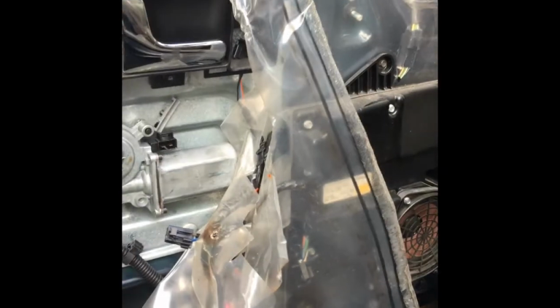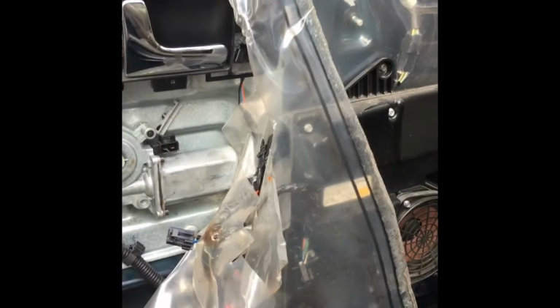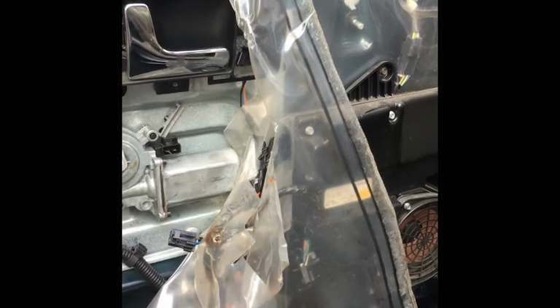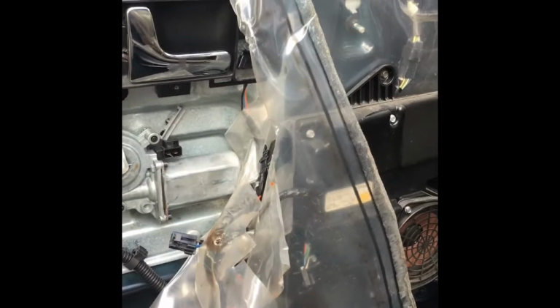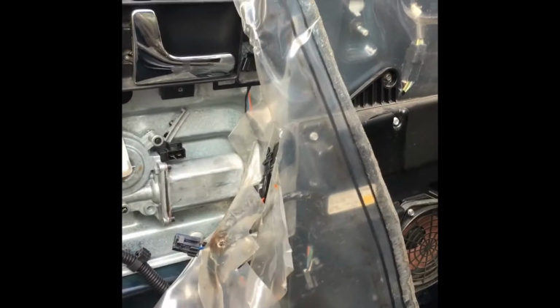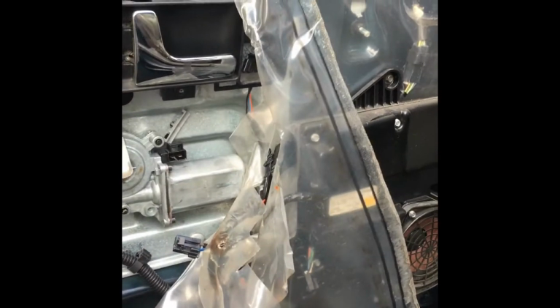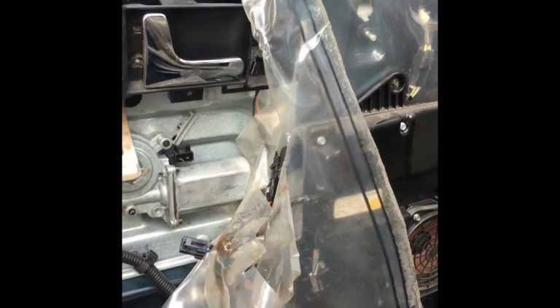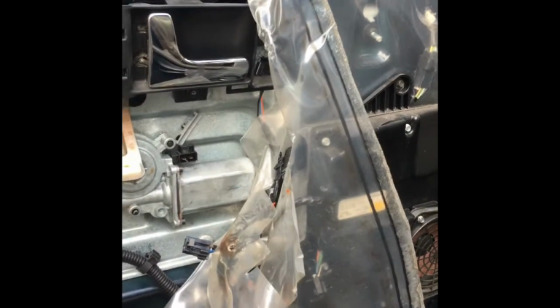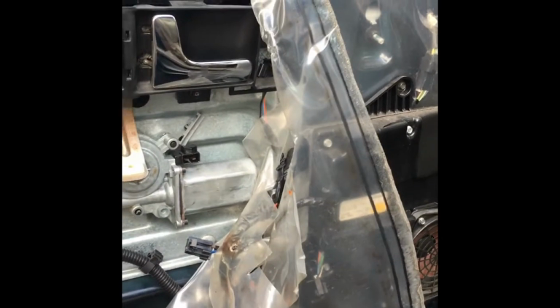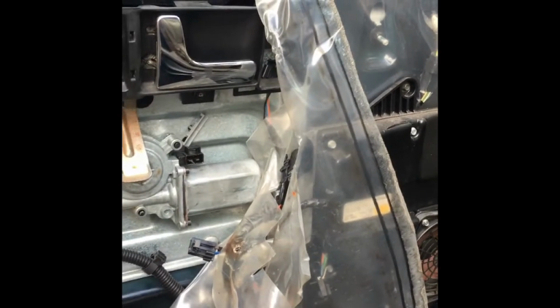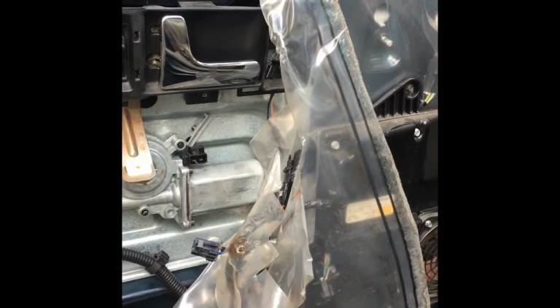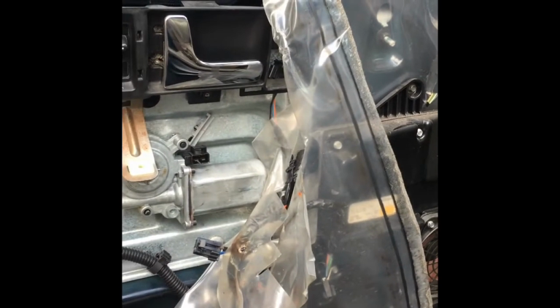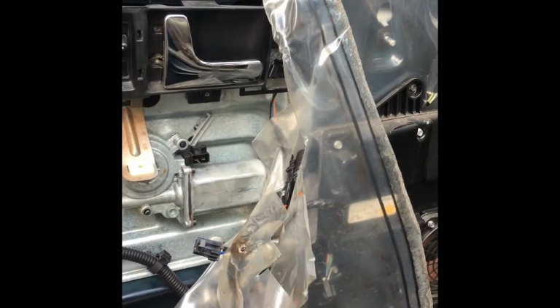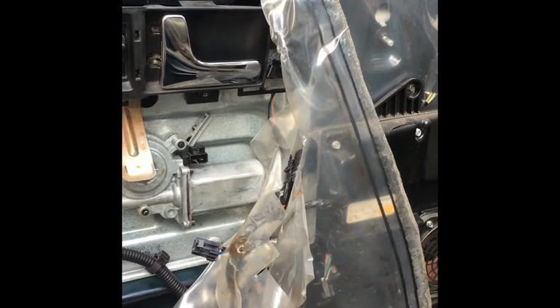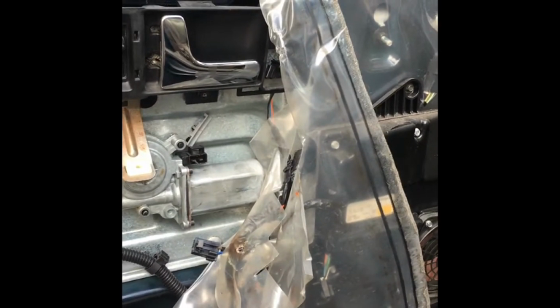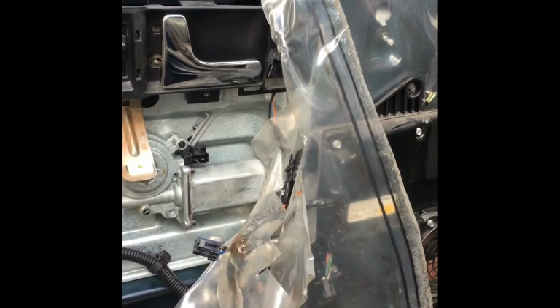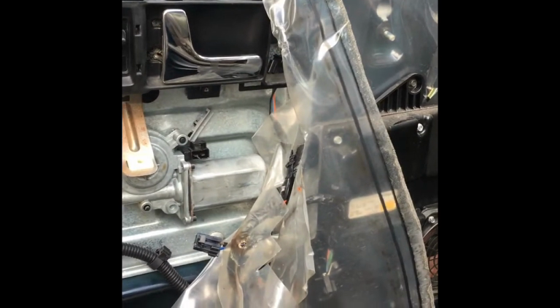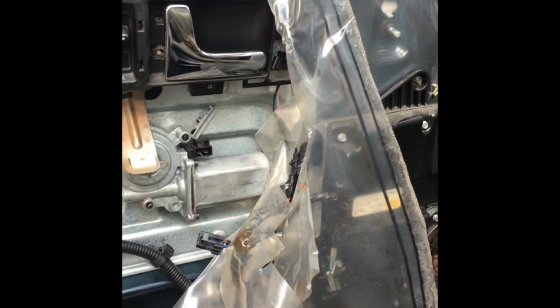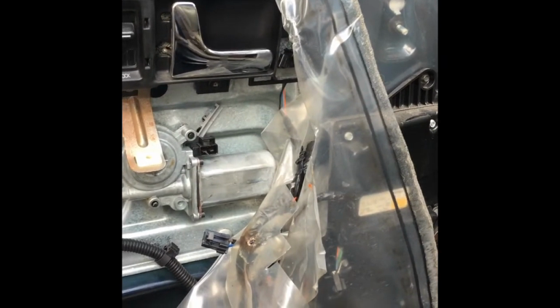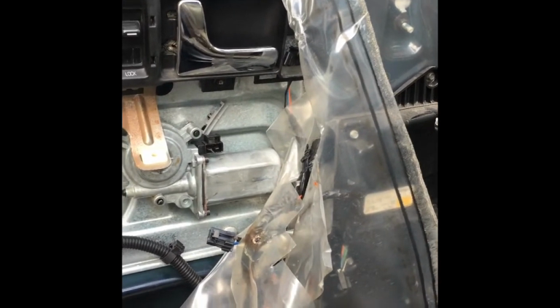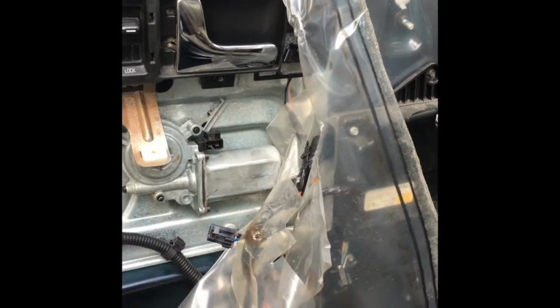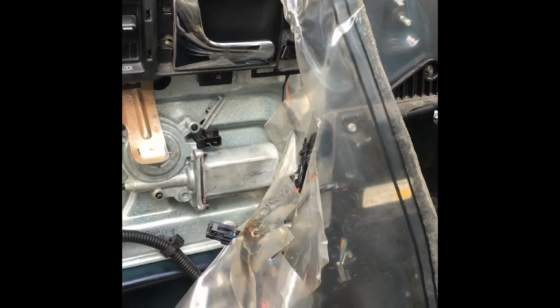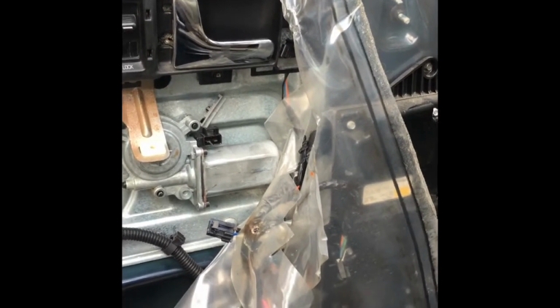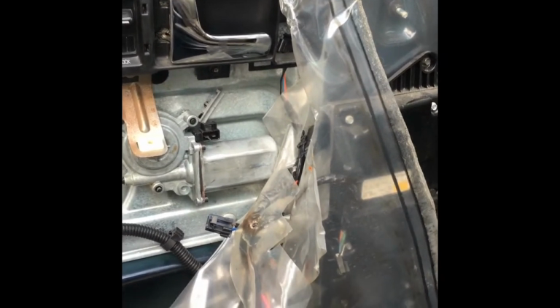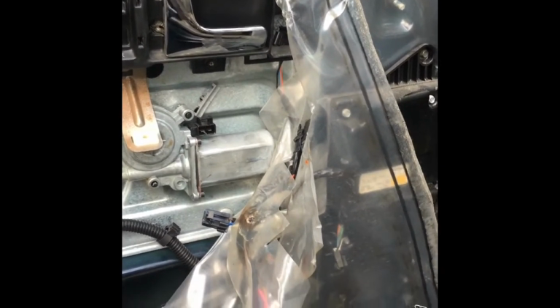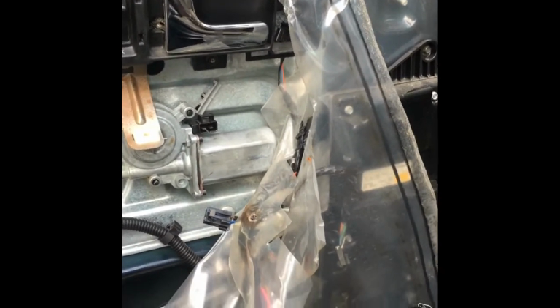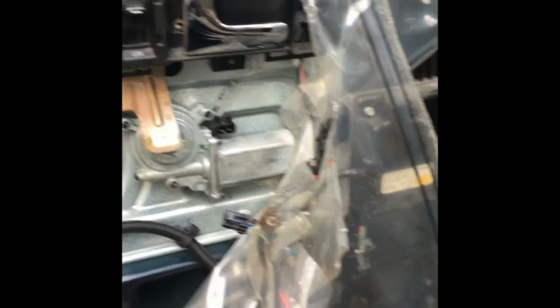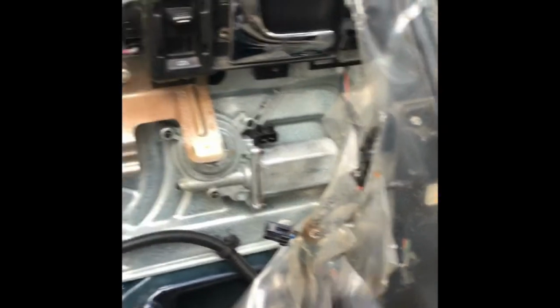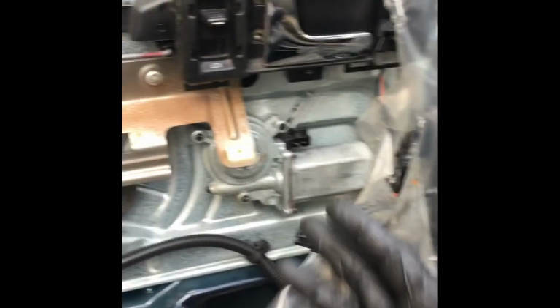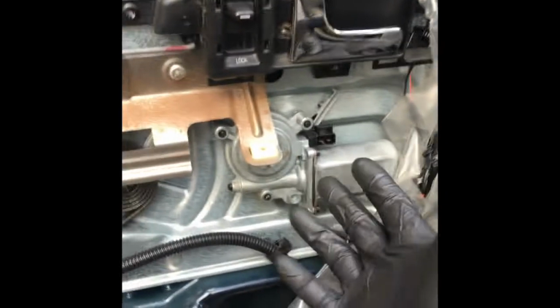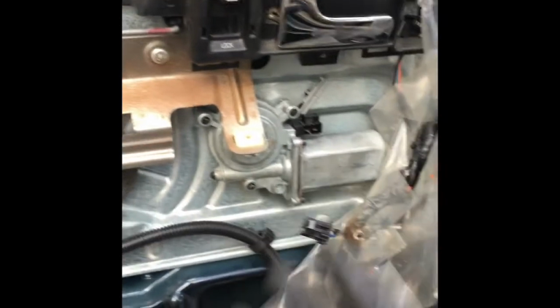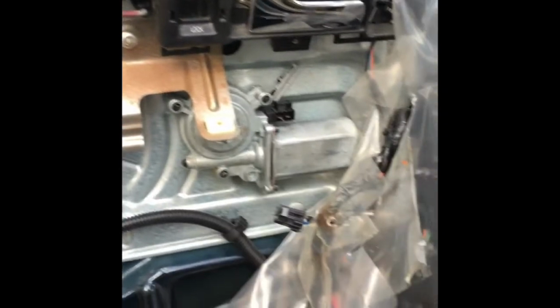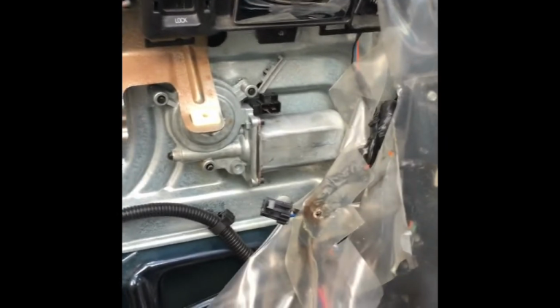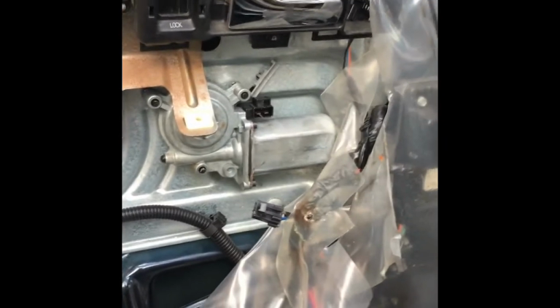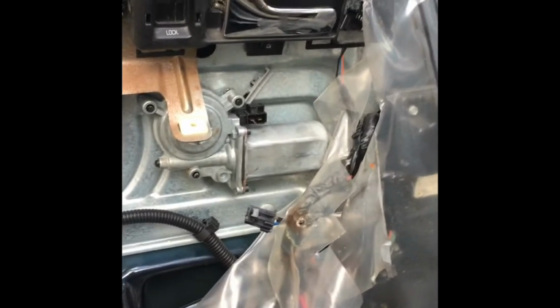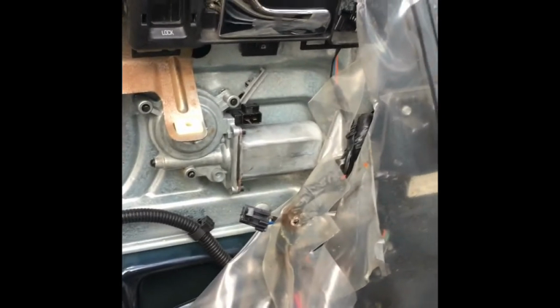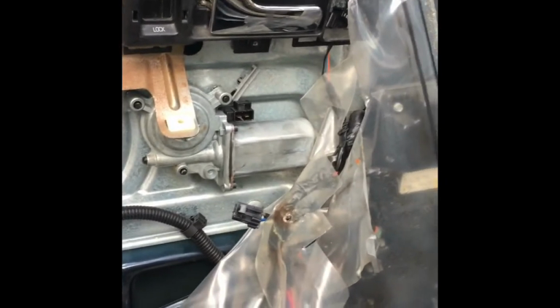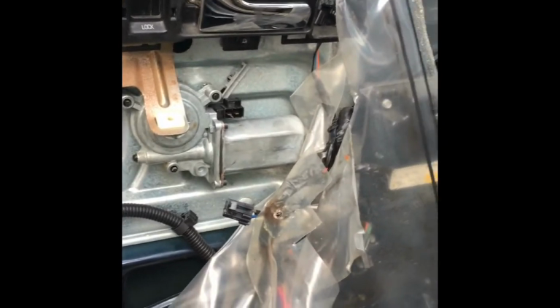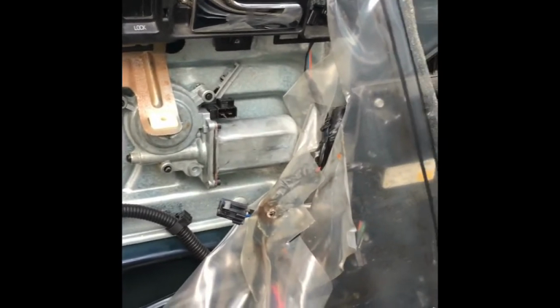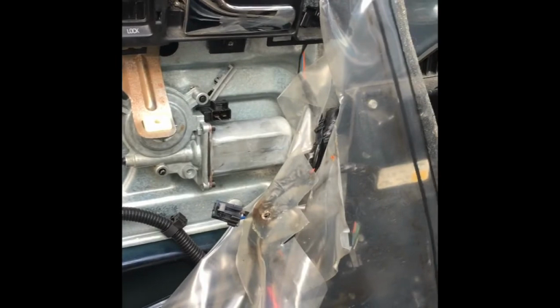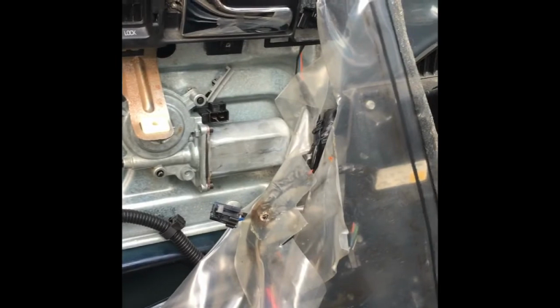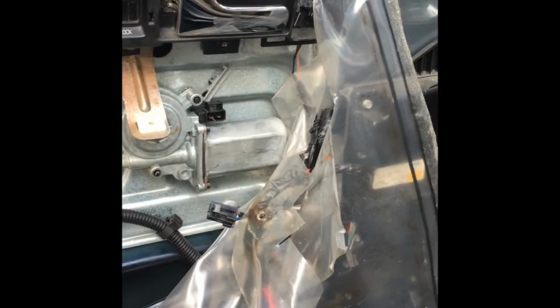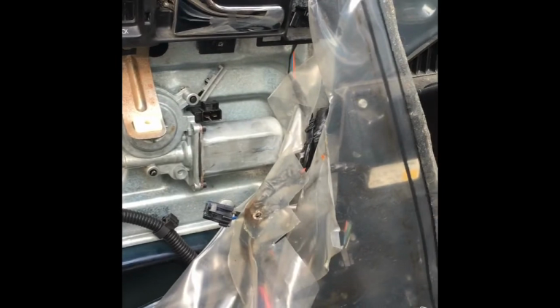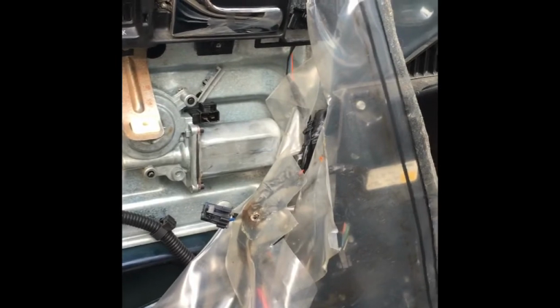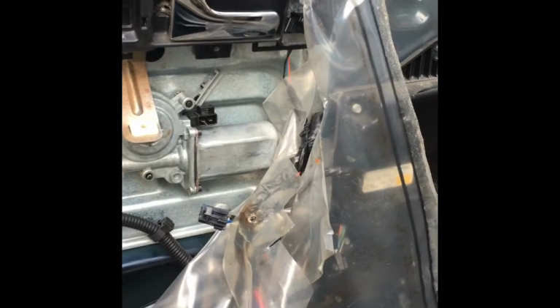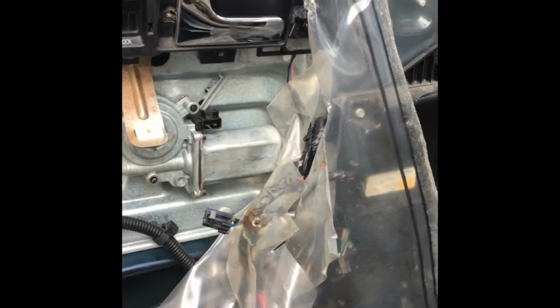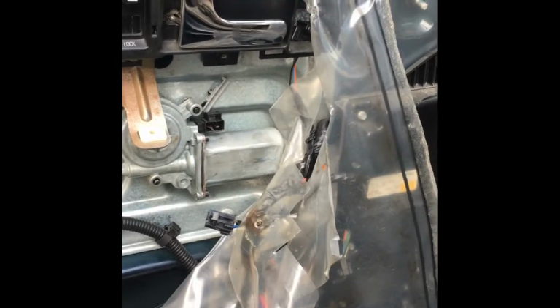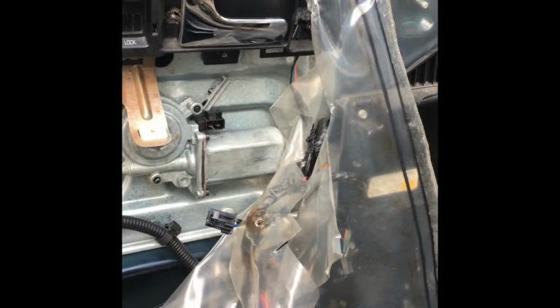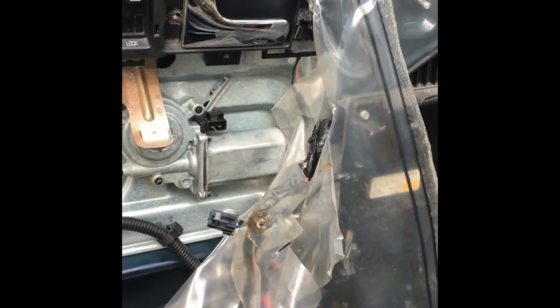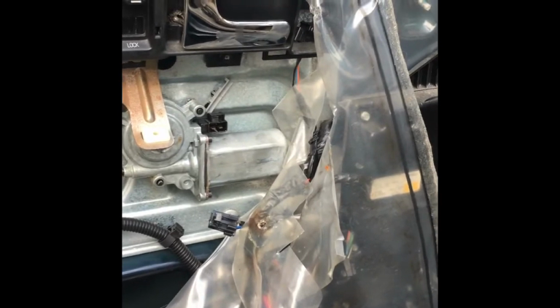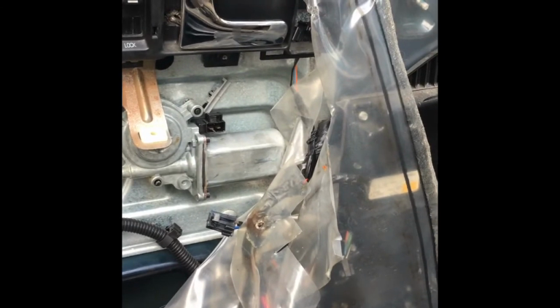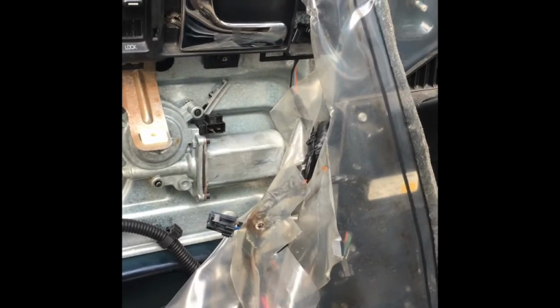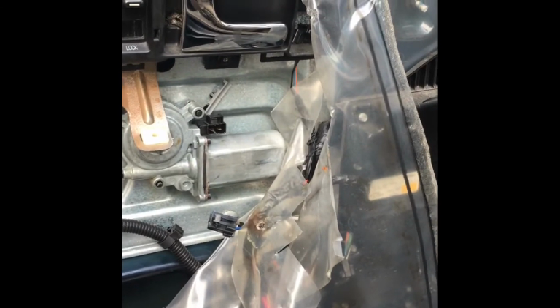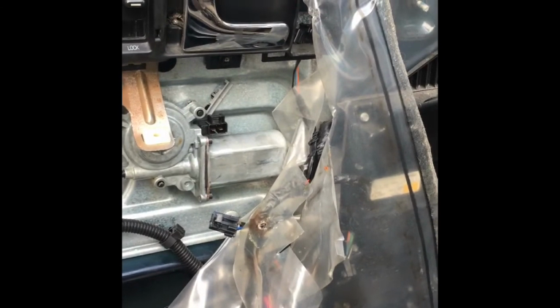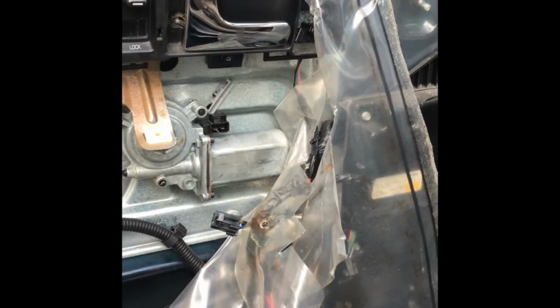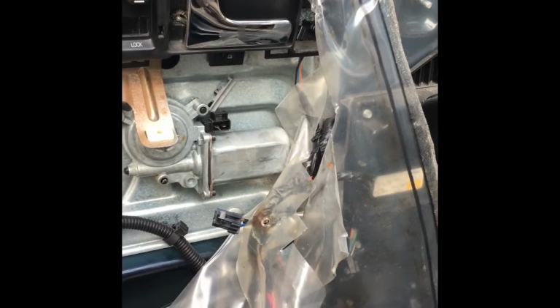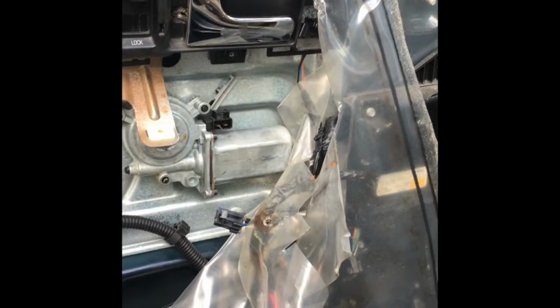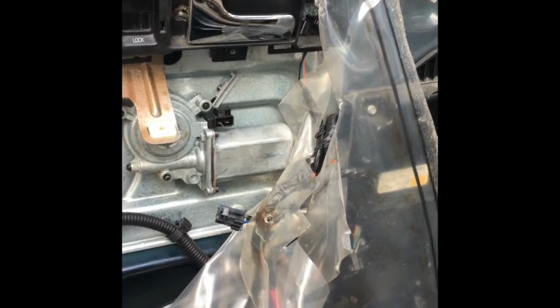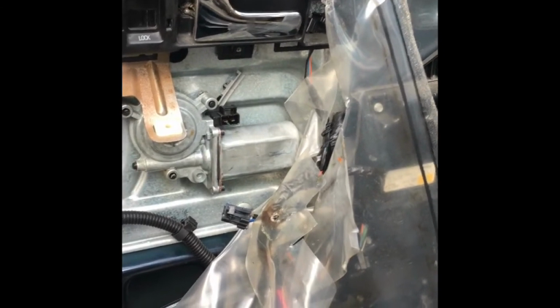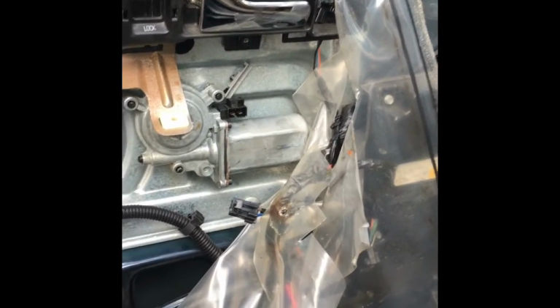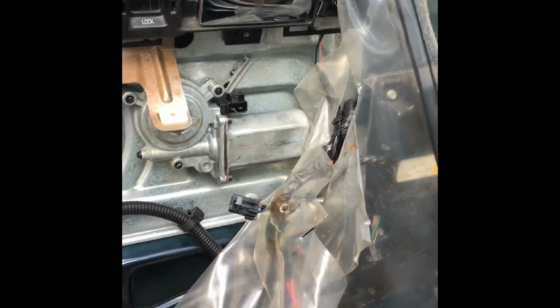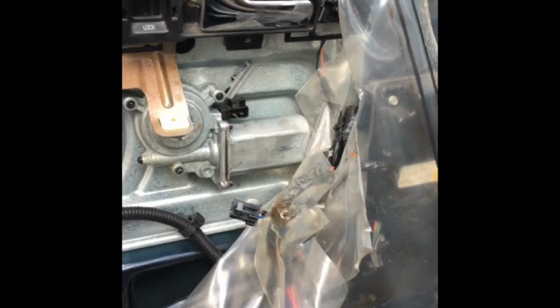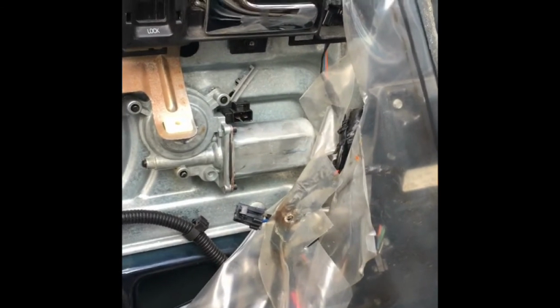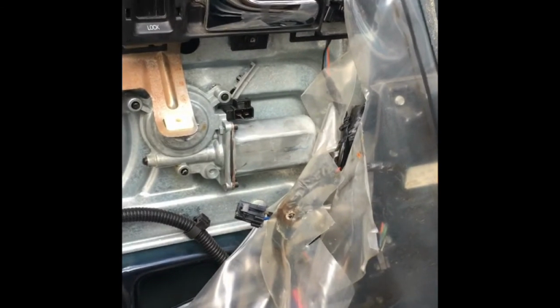So your window won't roll up or down and you want to know if it's the motor or not. I'm Brian Essek from How To Automotive and I'm going to show you how to check that out.